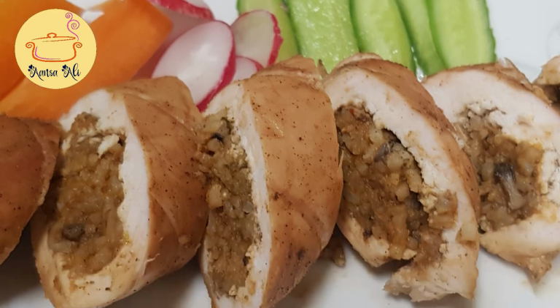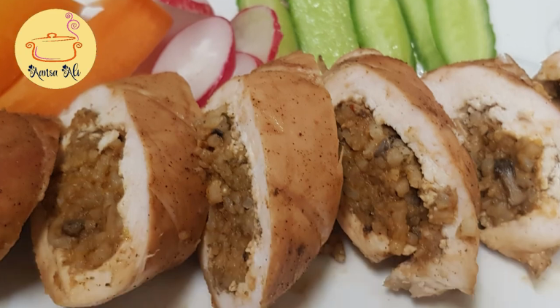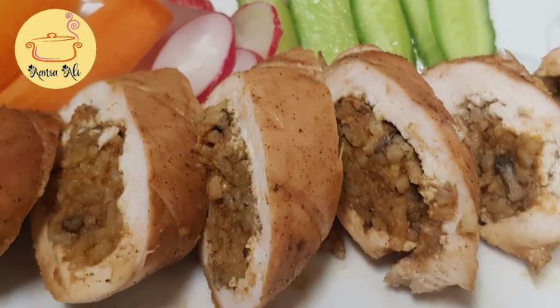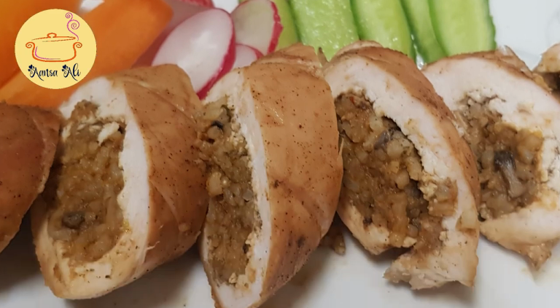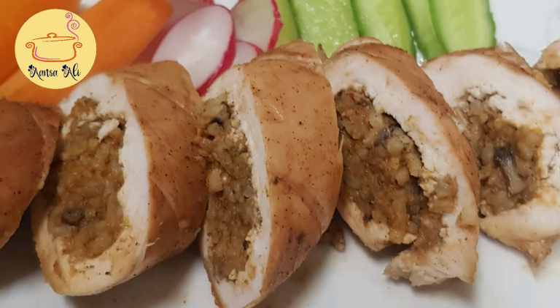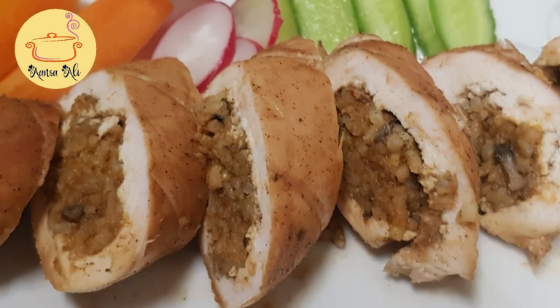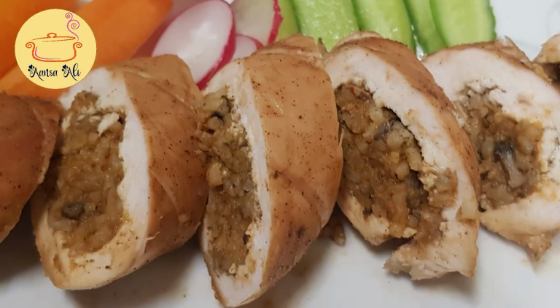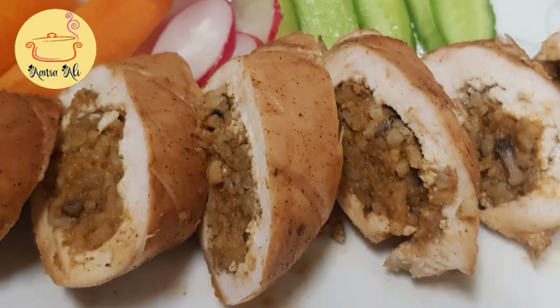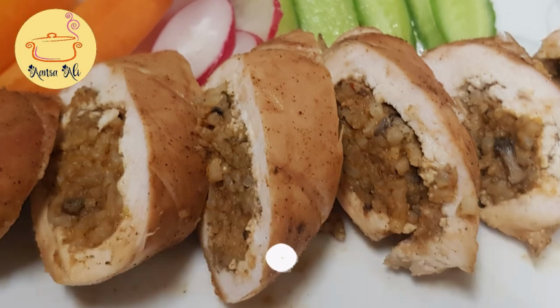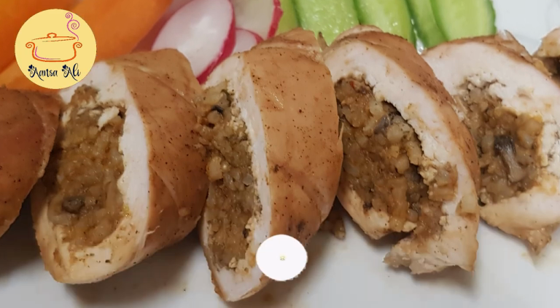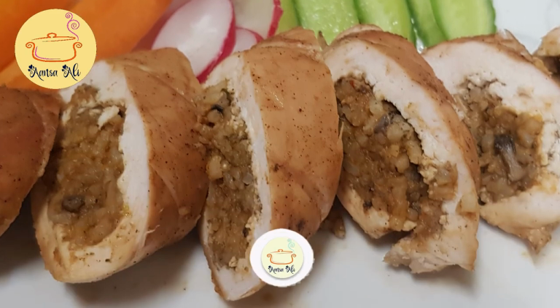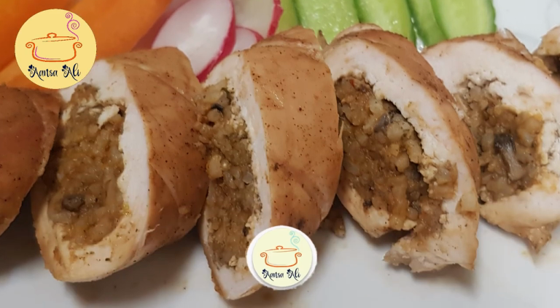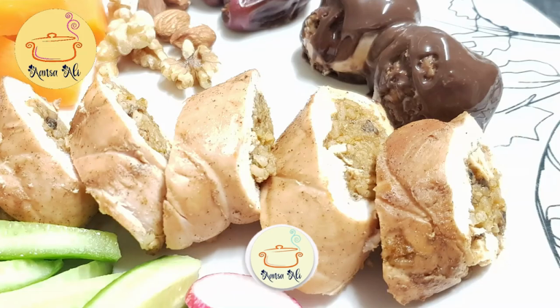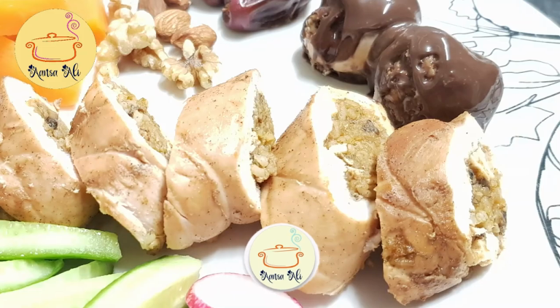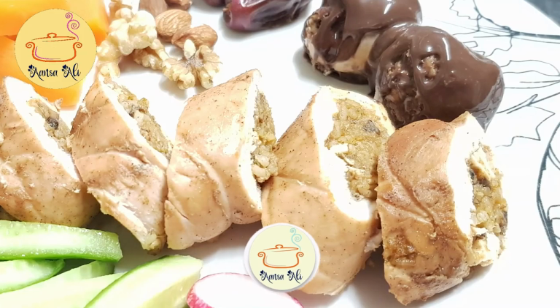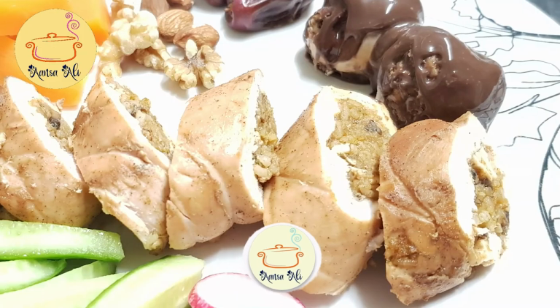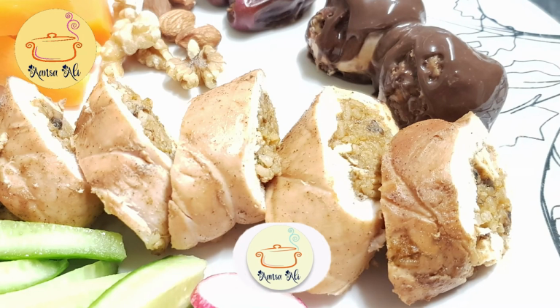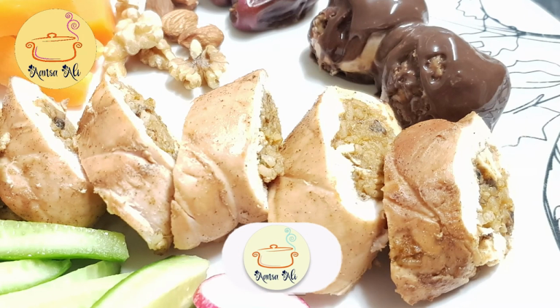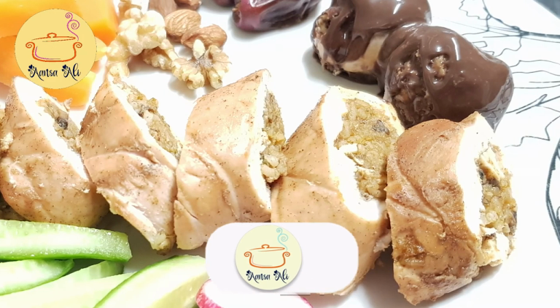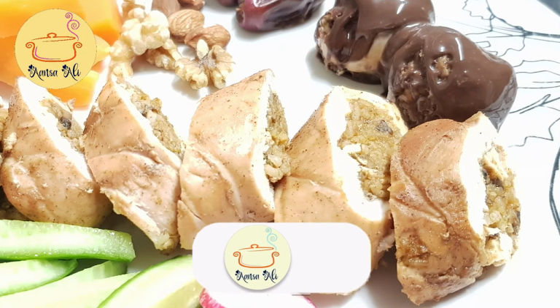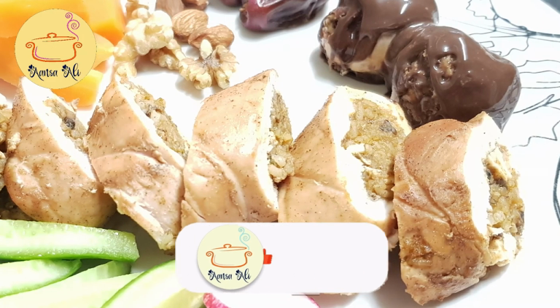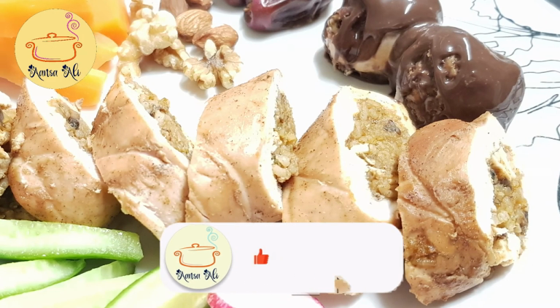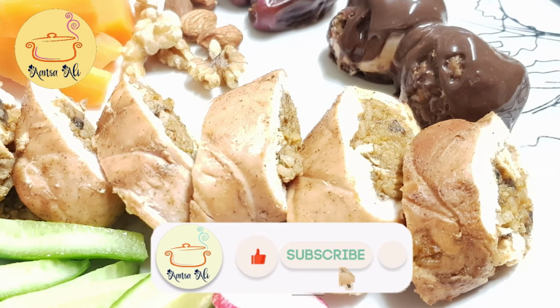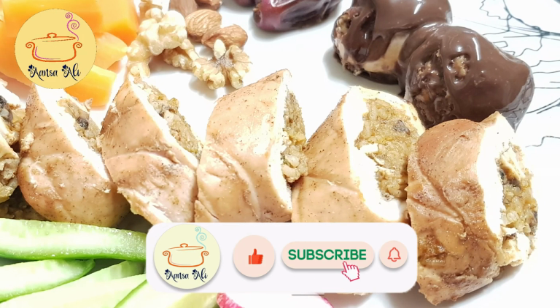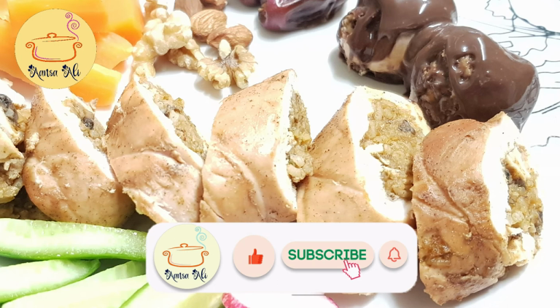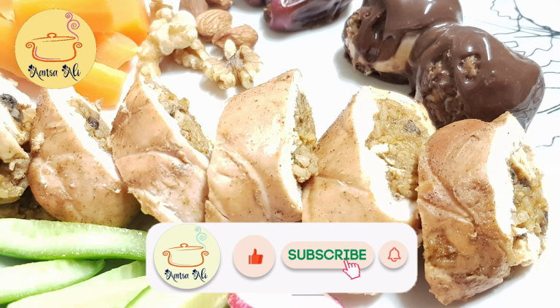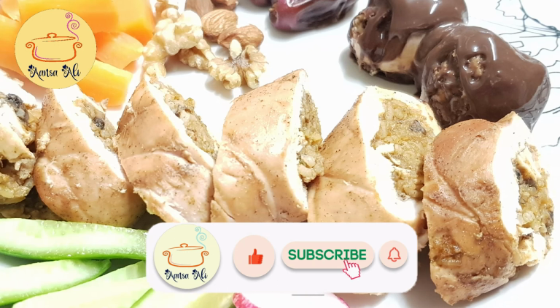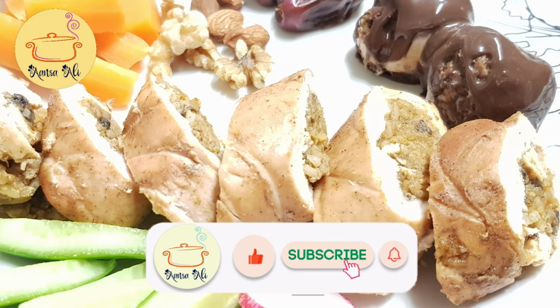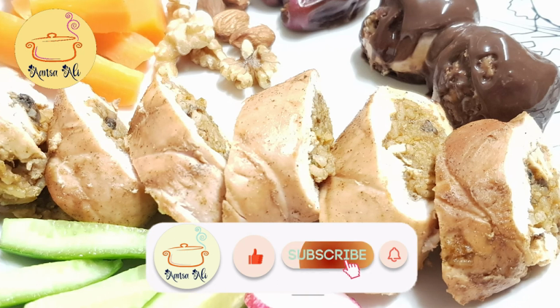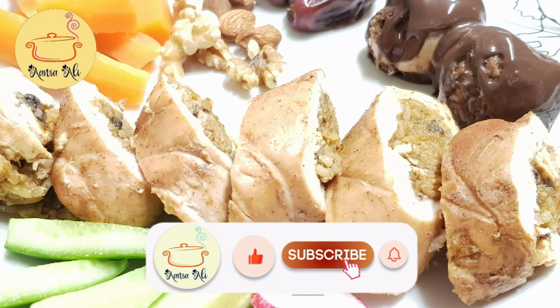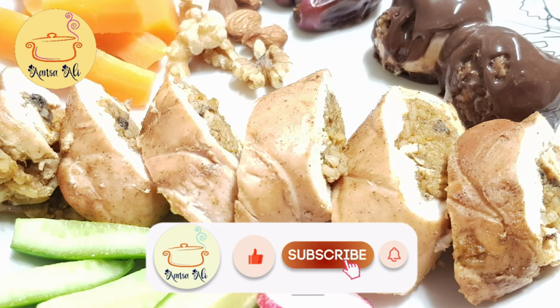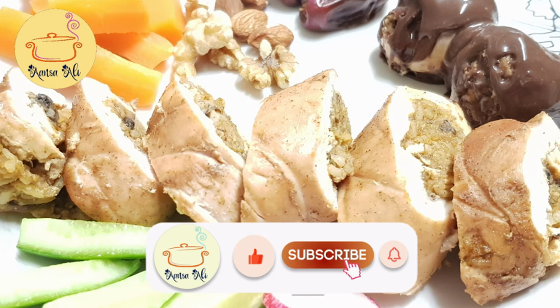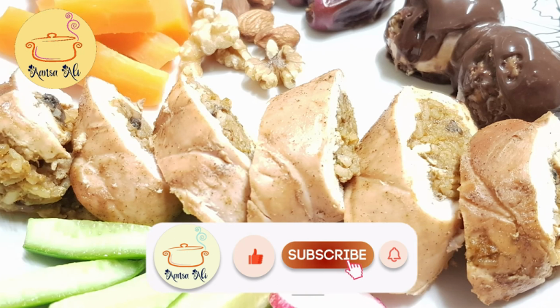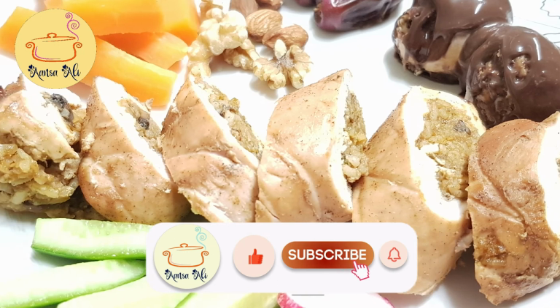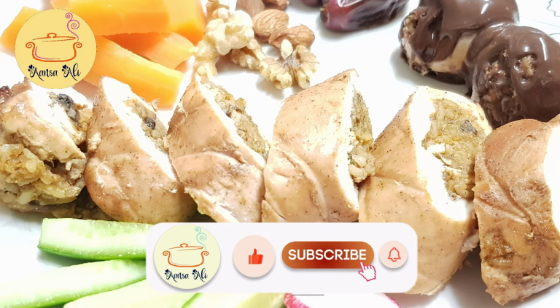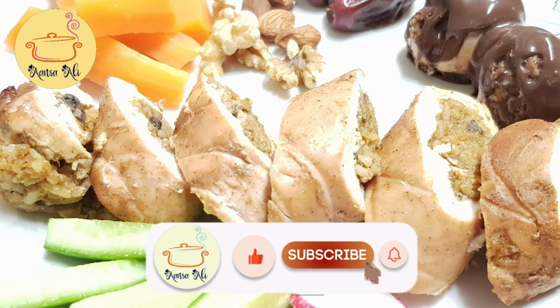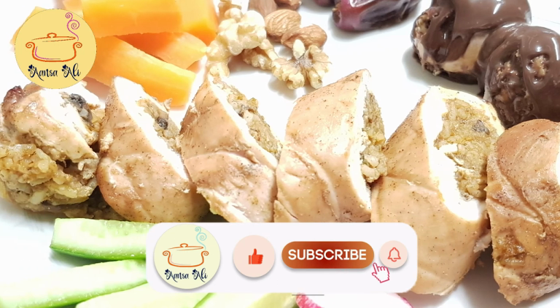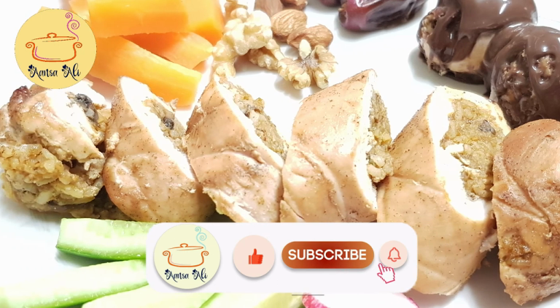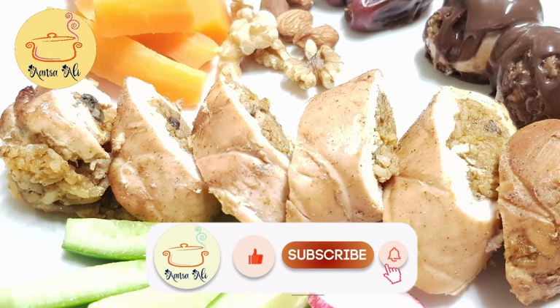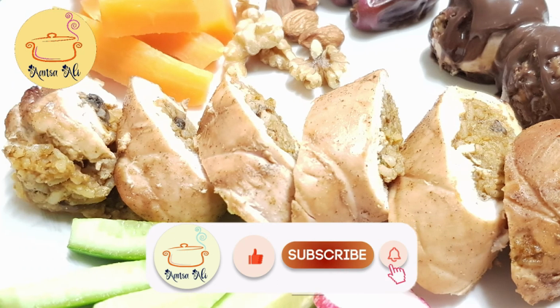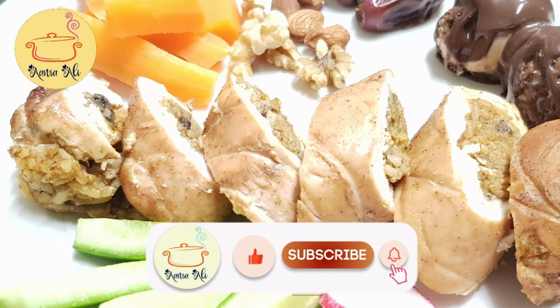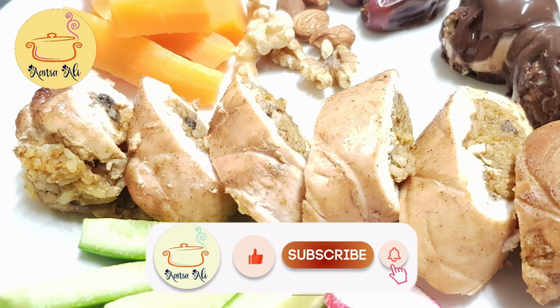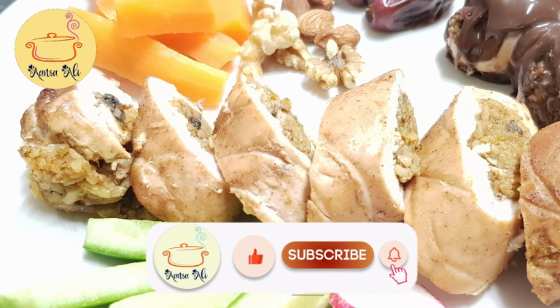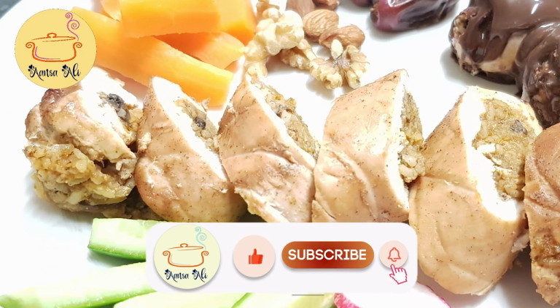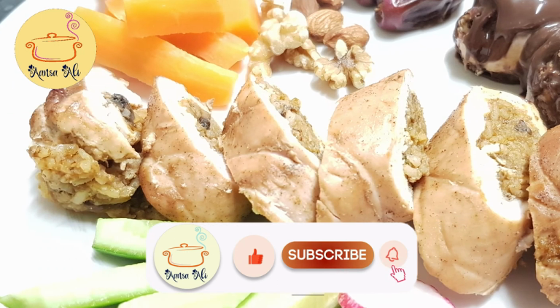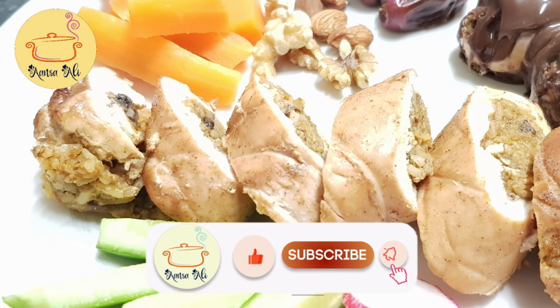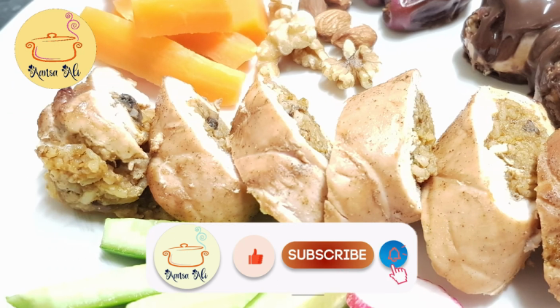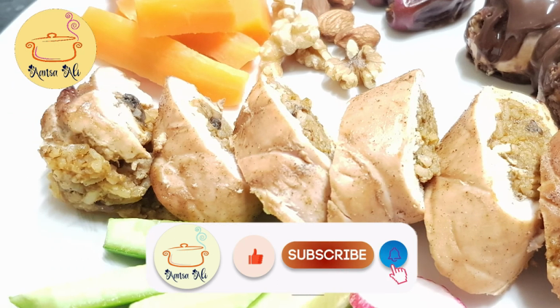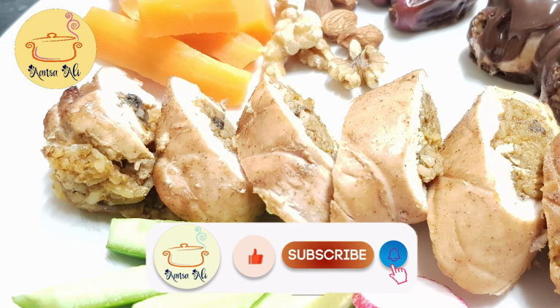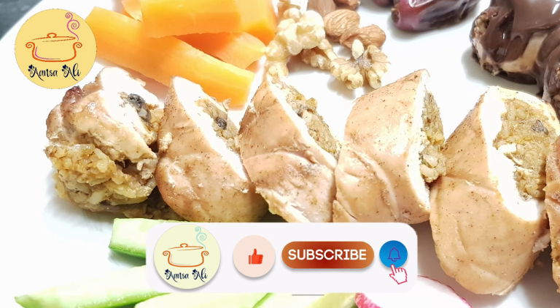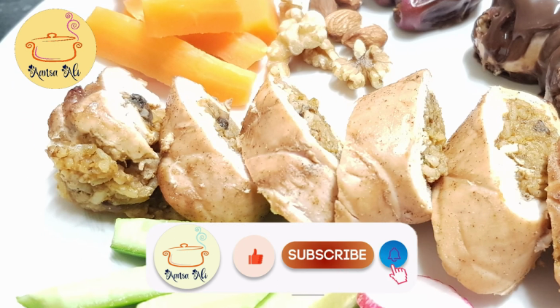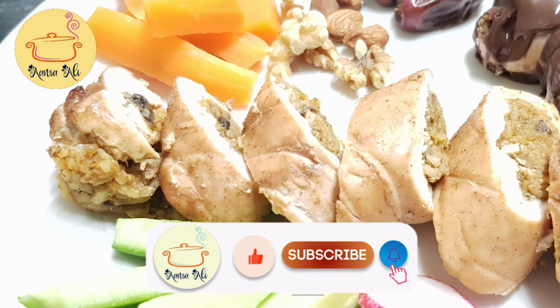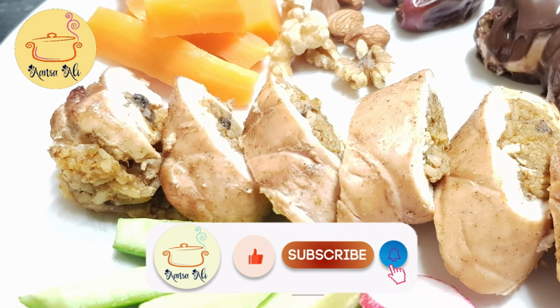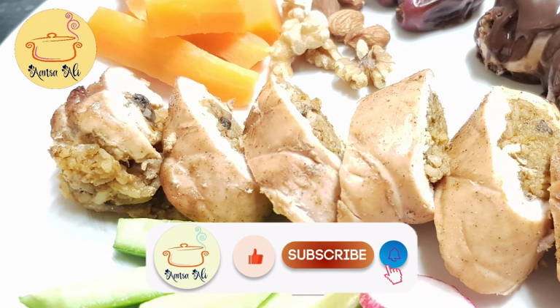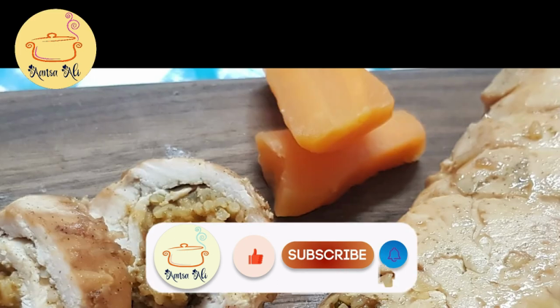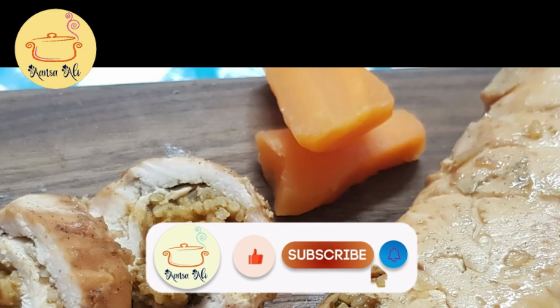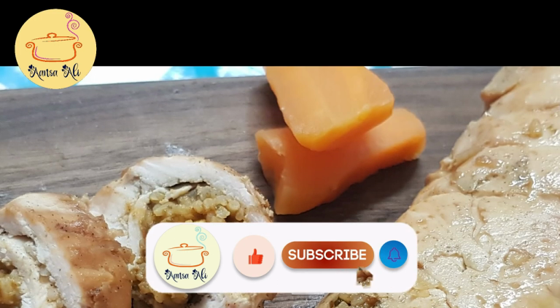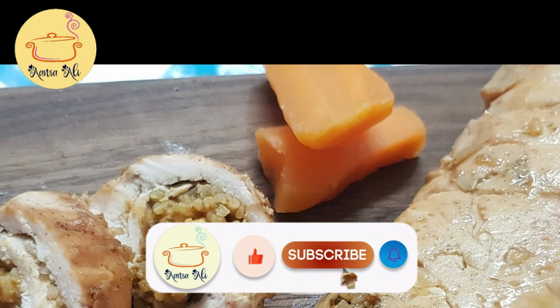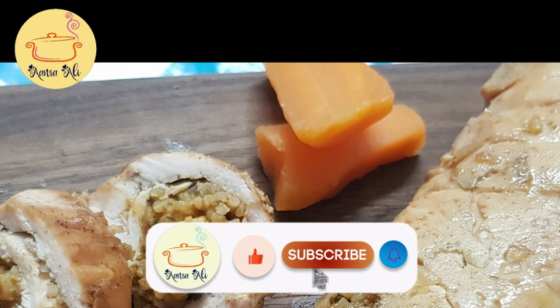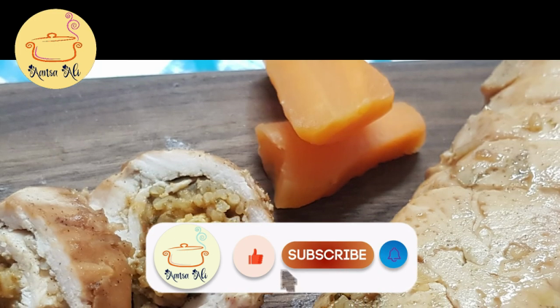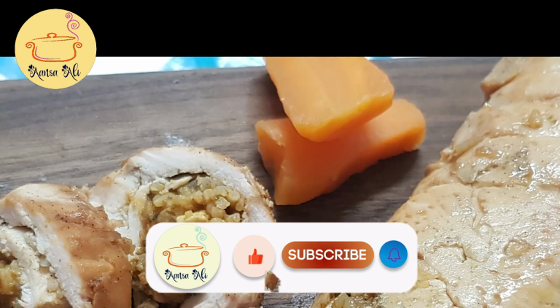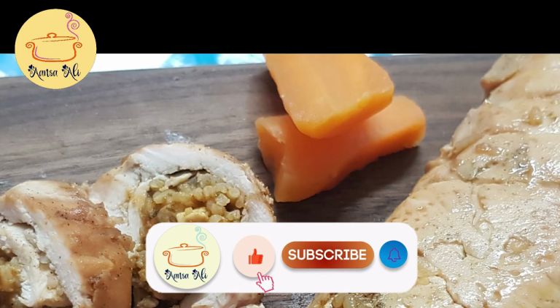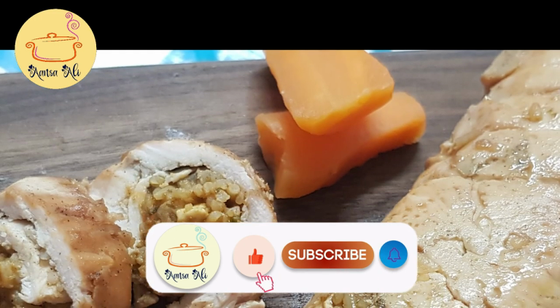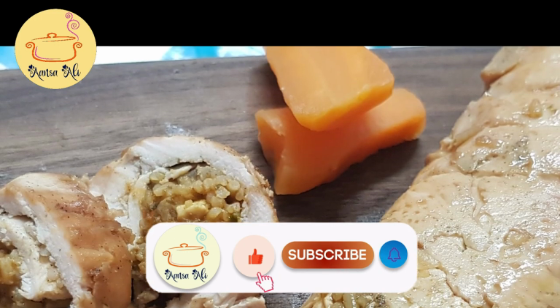Please let me know in the comment section if you like my video and share it with your friends. Please subscribe to my YouTube channel. Till then, take care, bye!